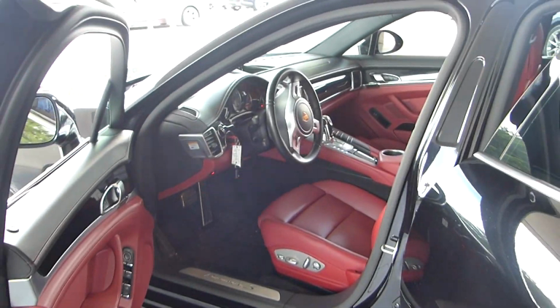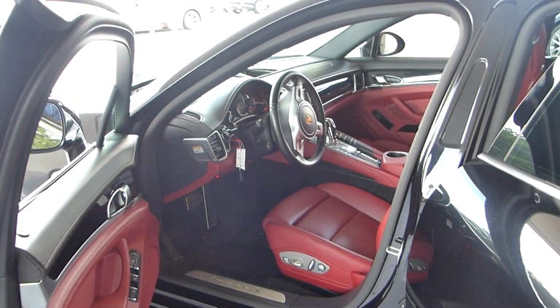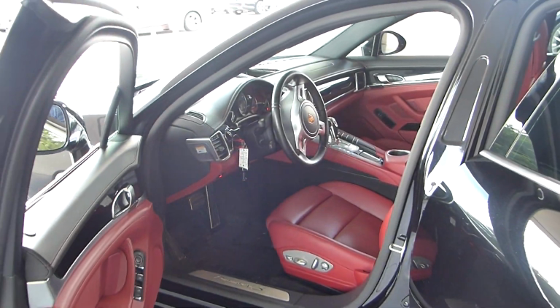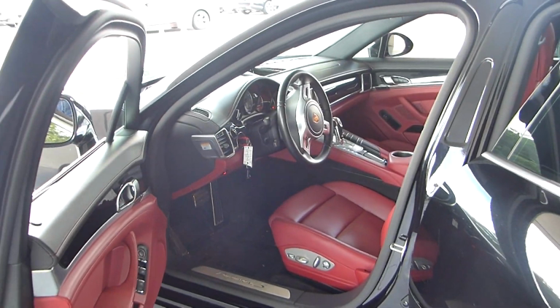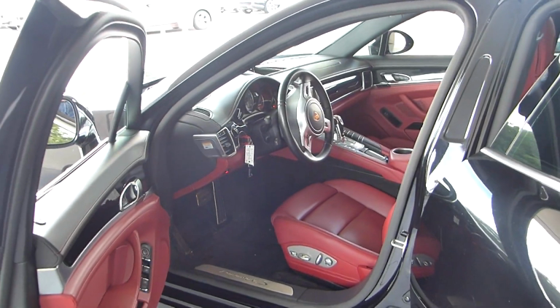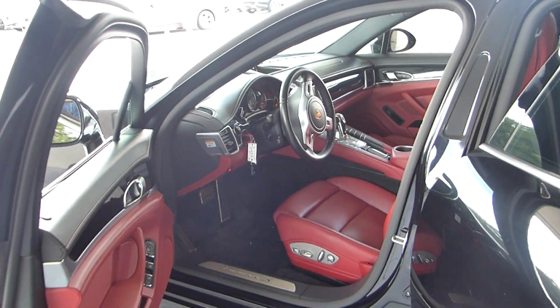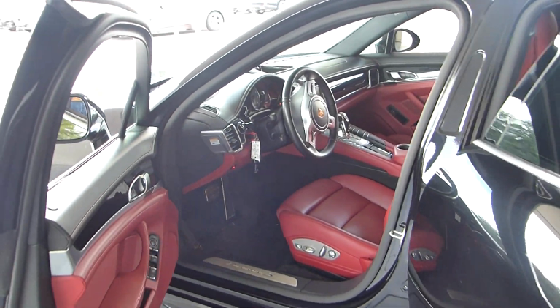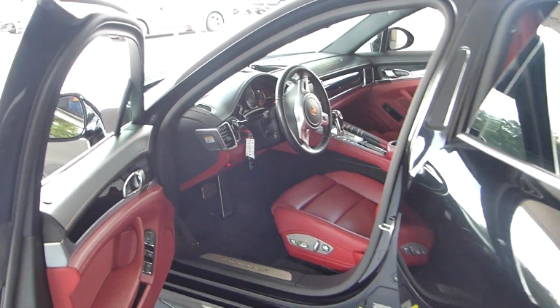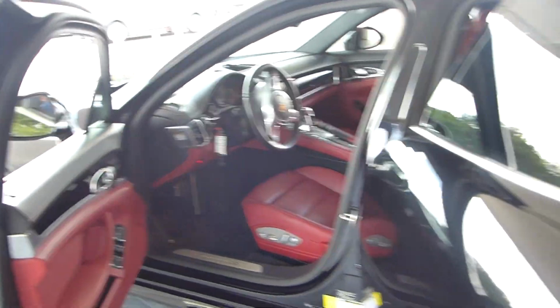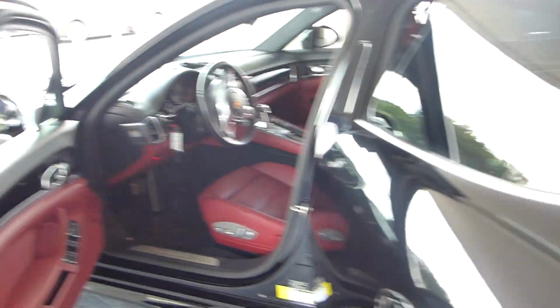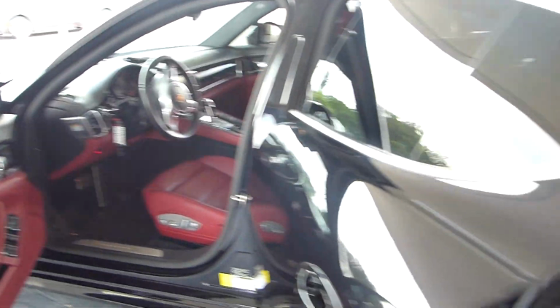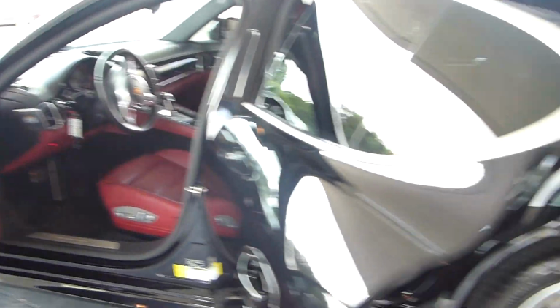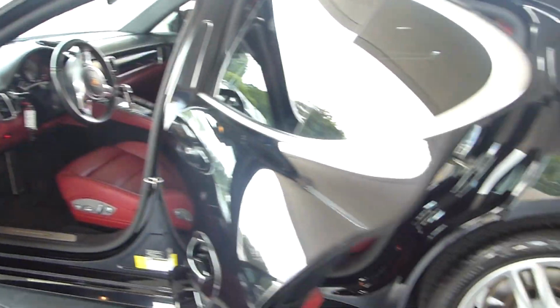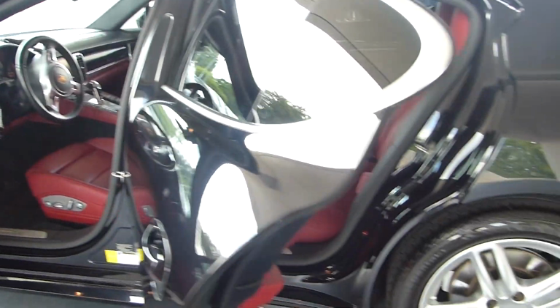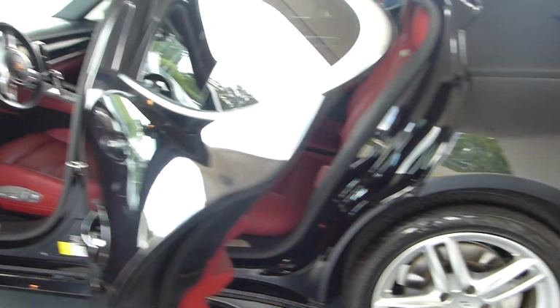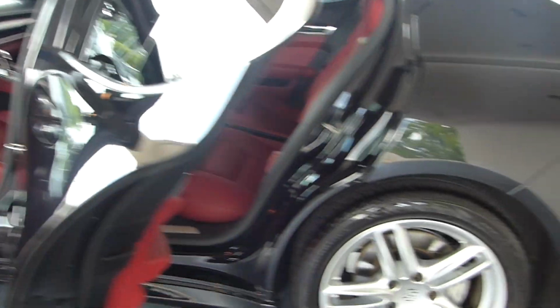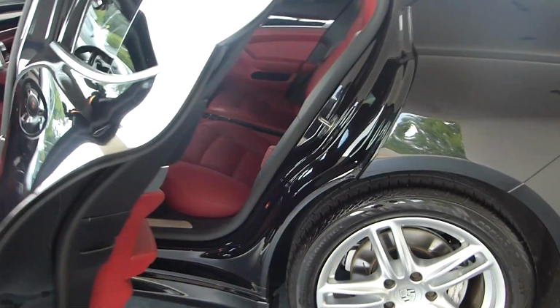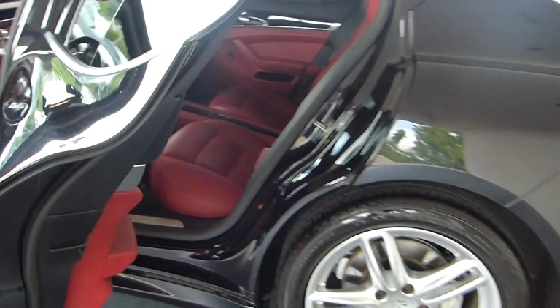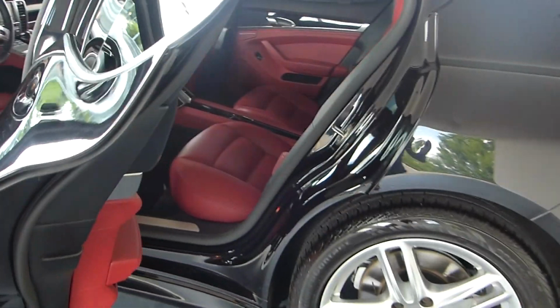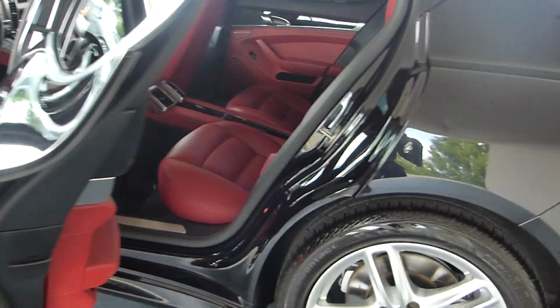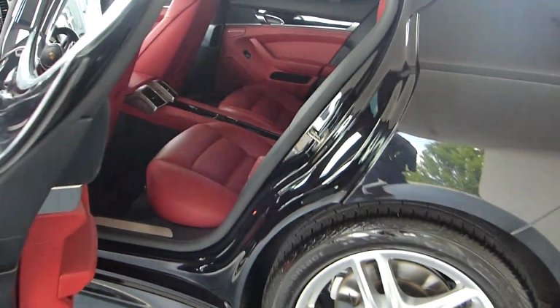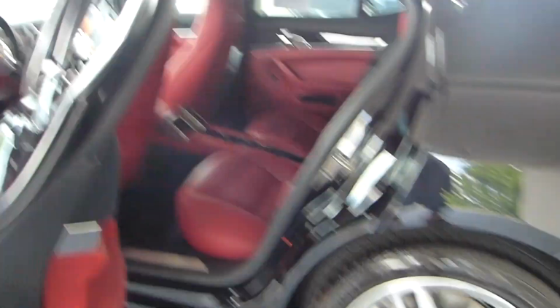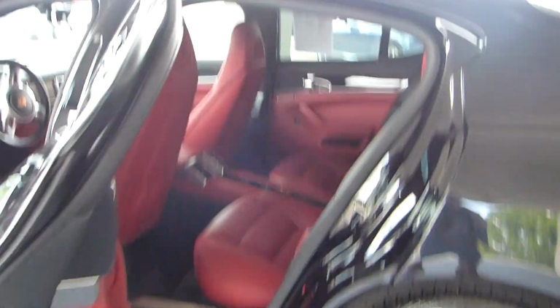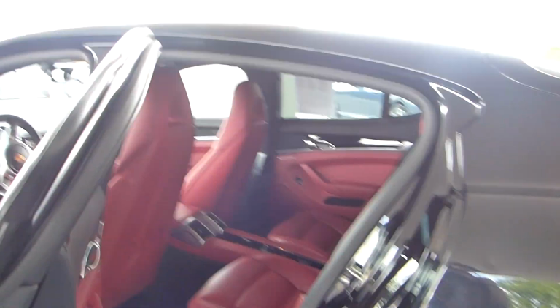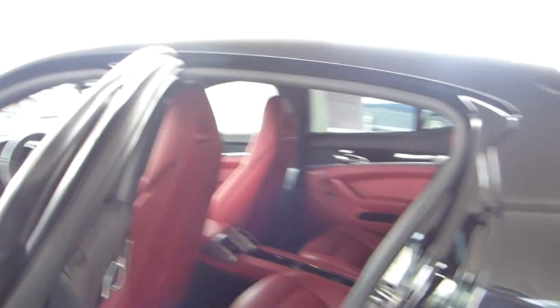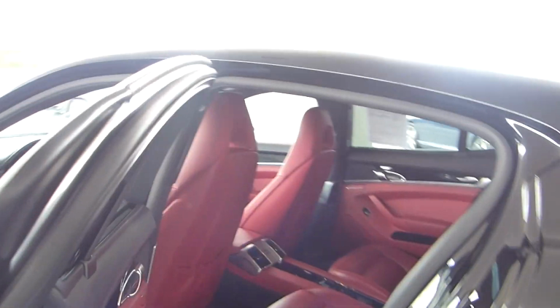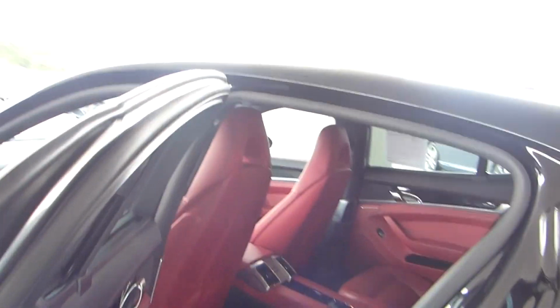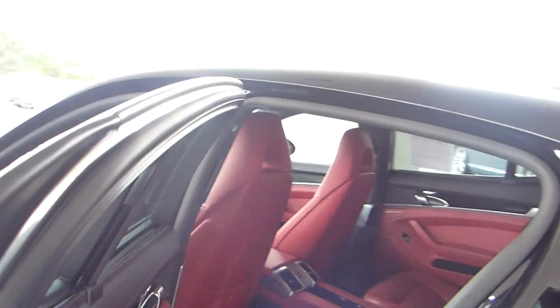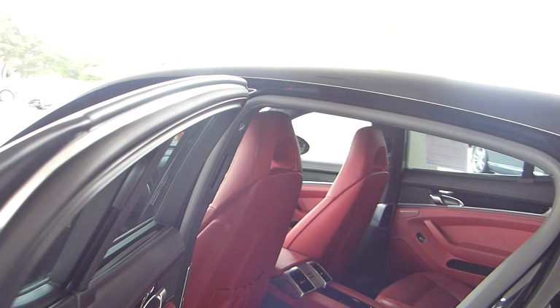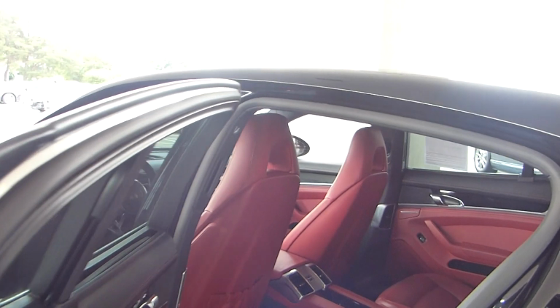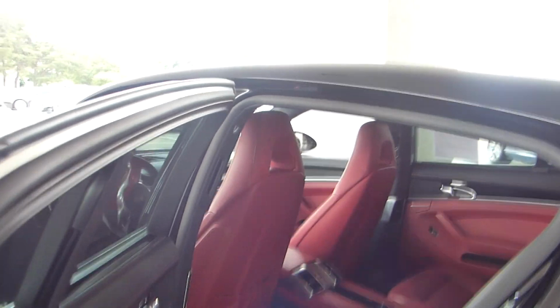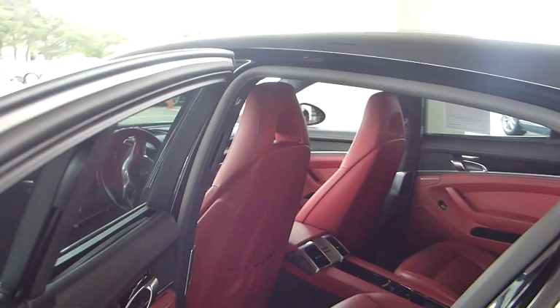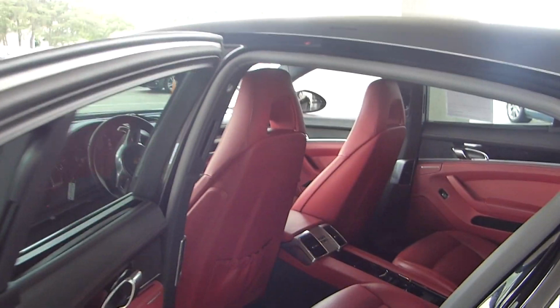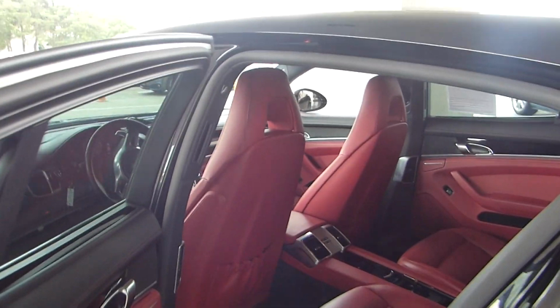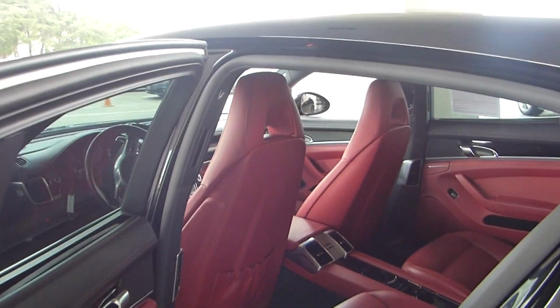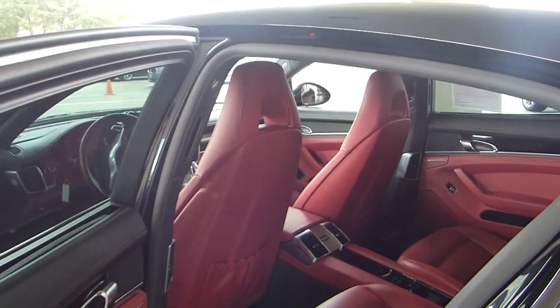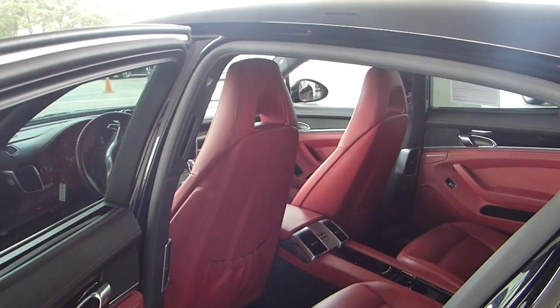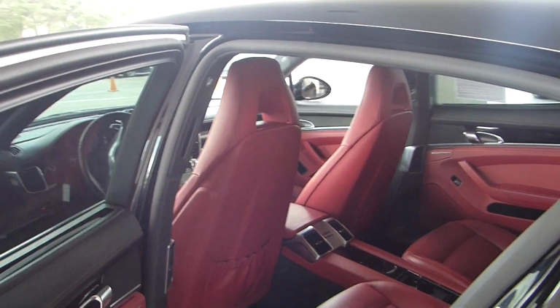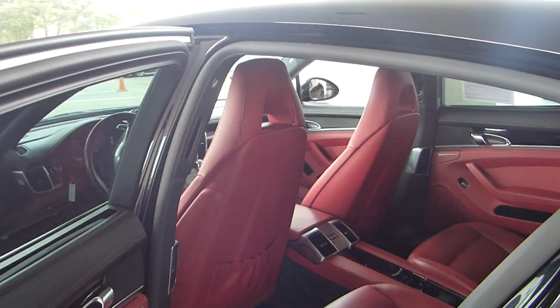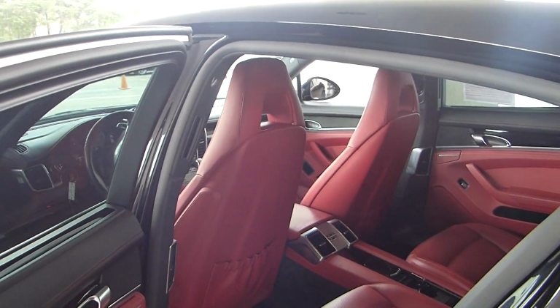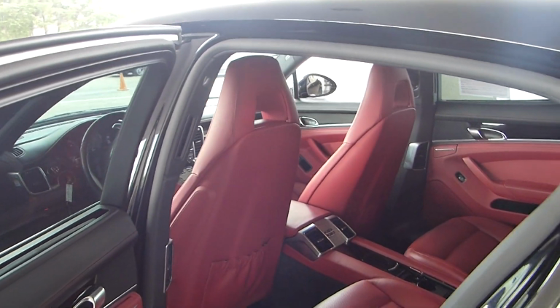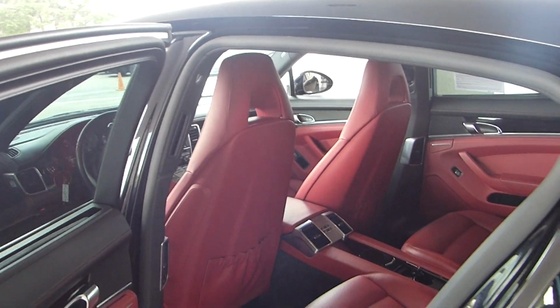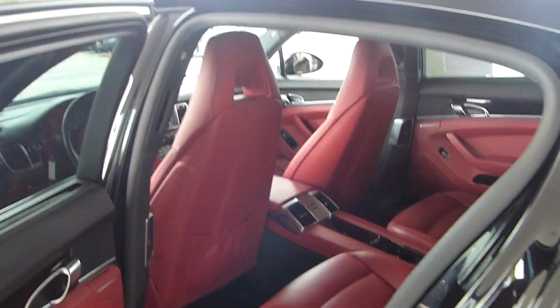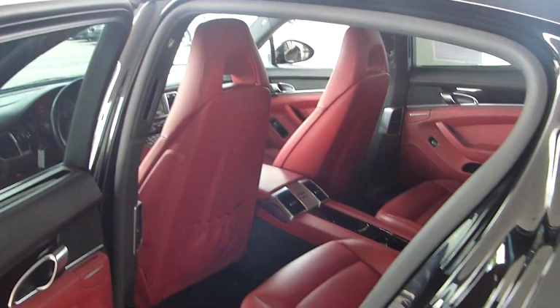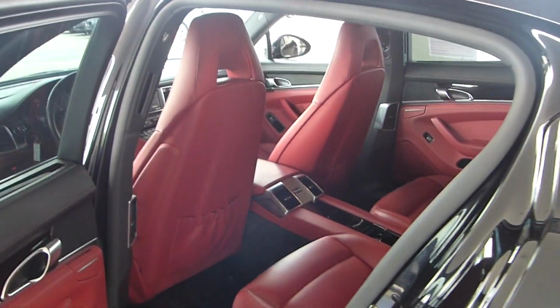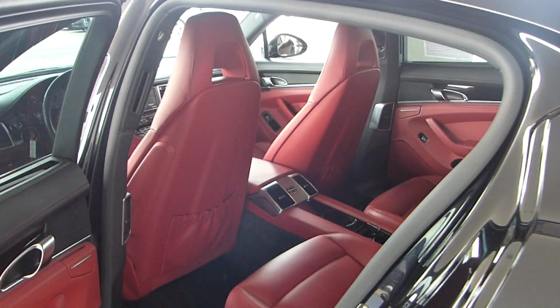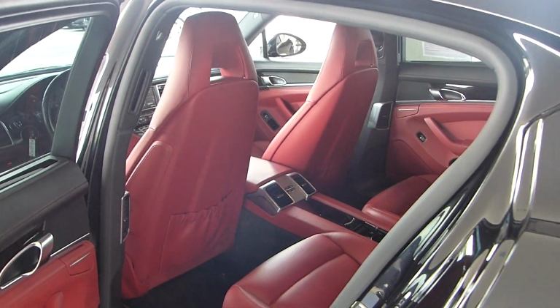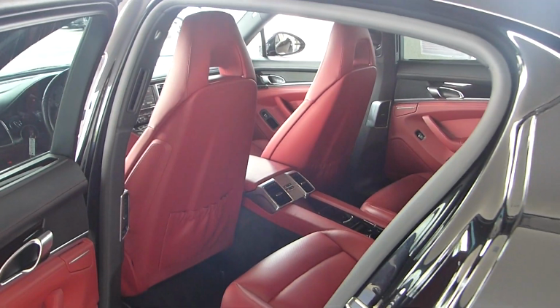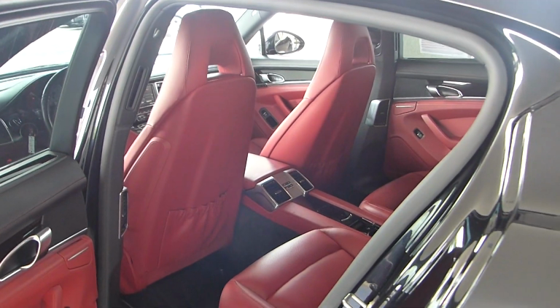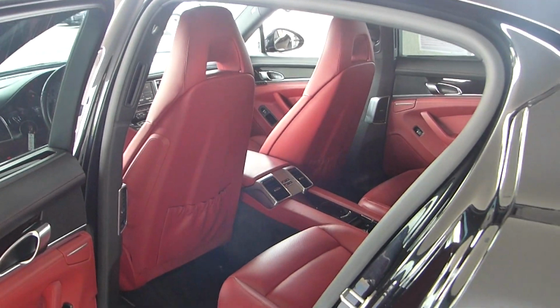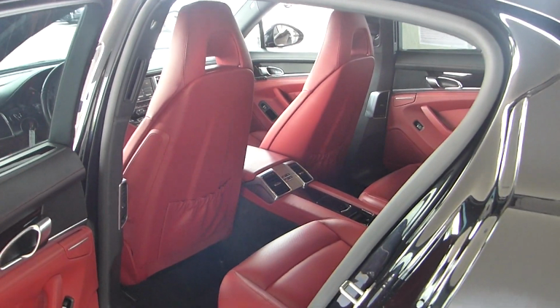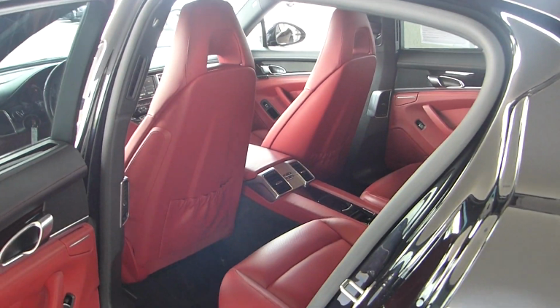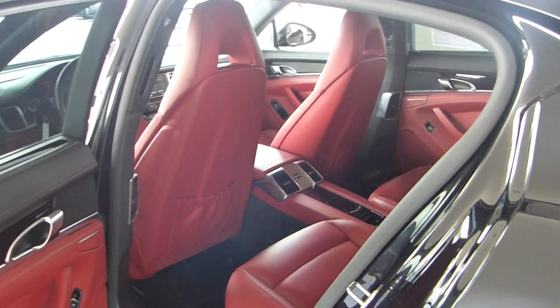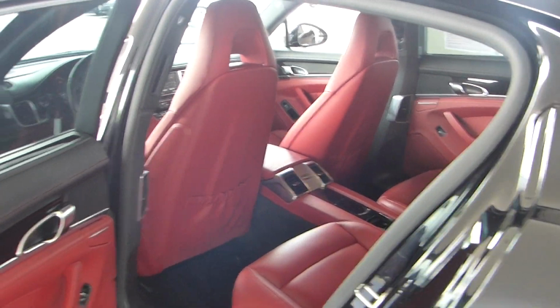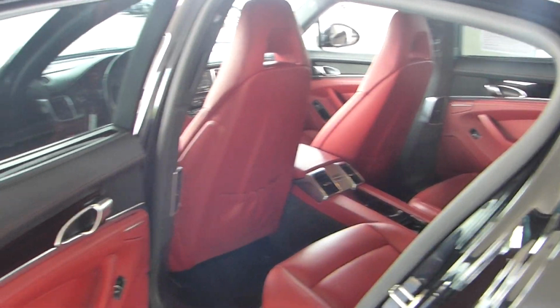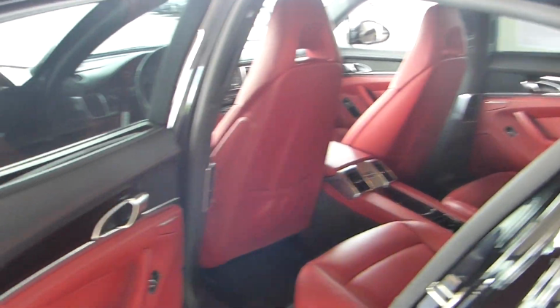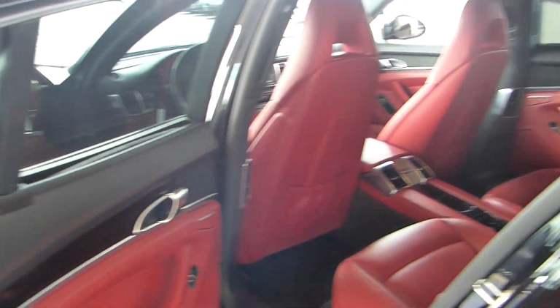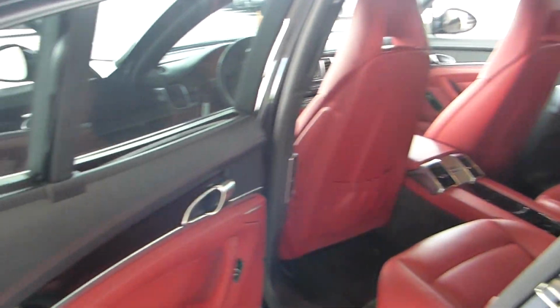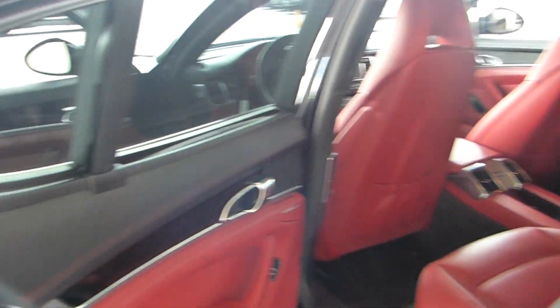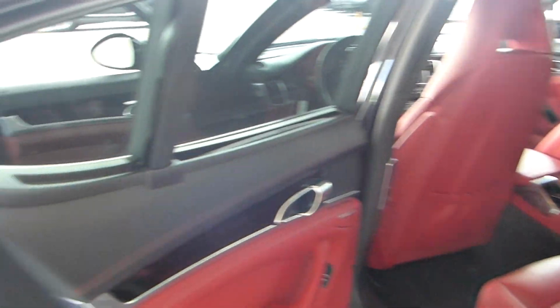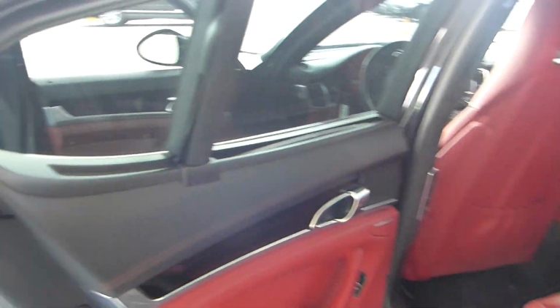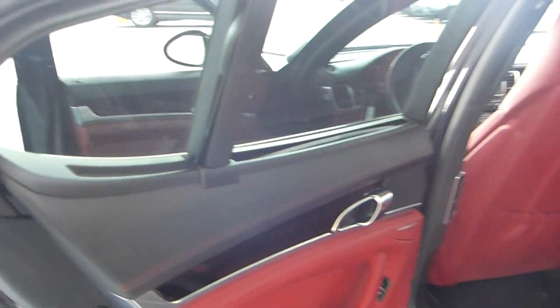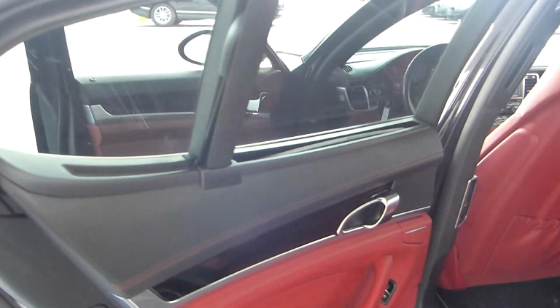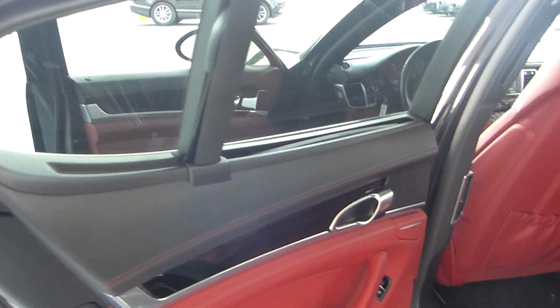This one has a beautiful red interior that is in like-new shape. I see no blemishes on the interior at all.